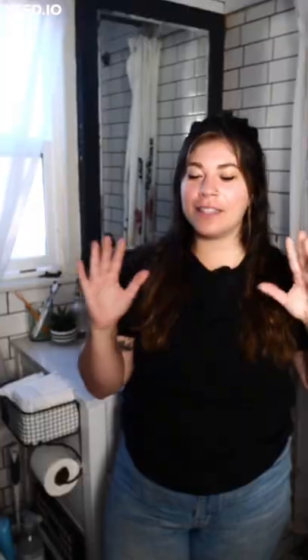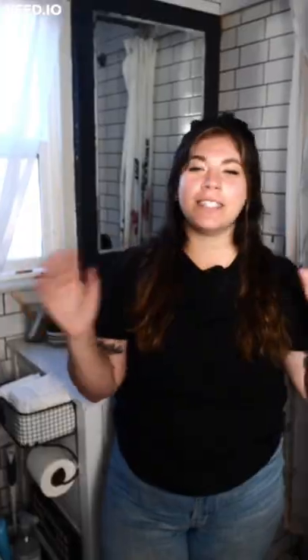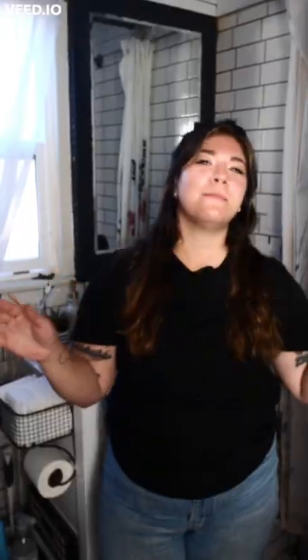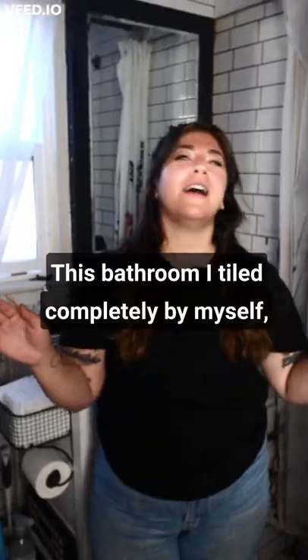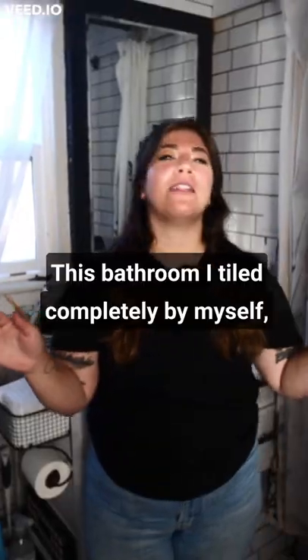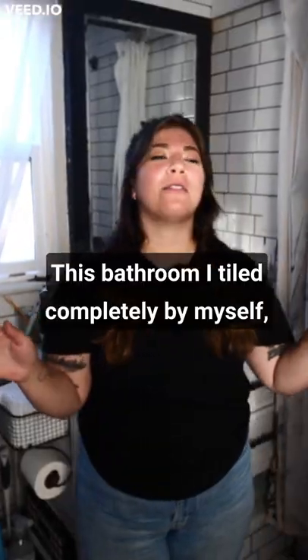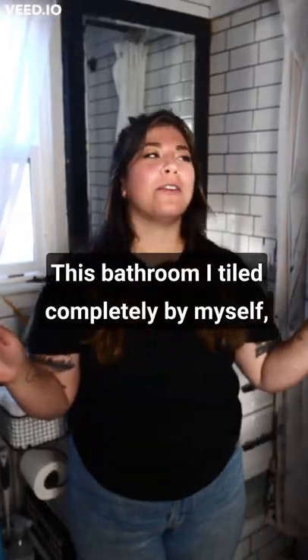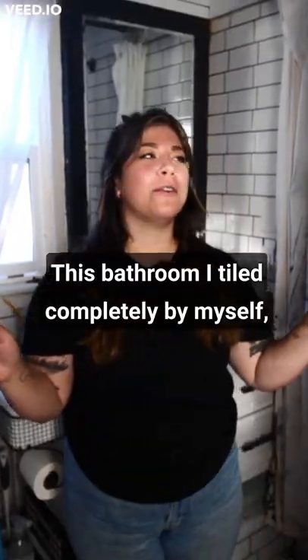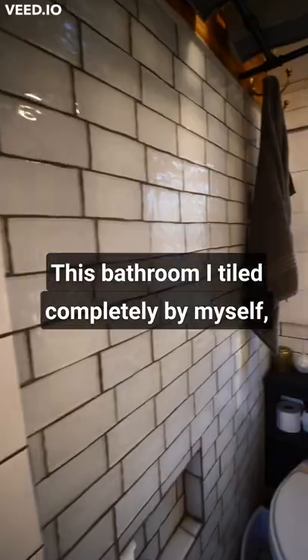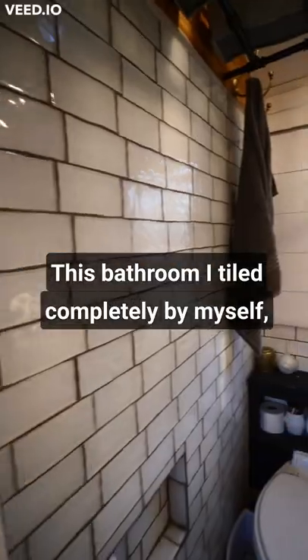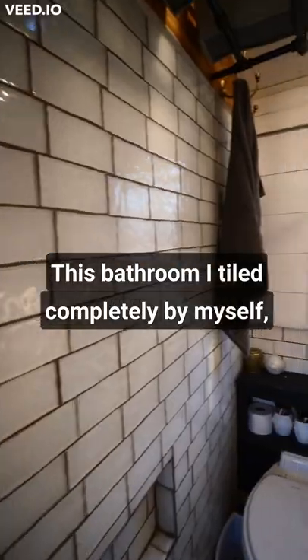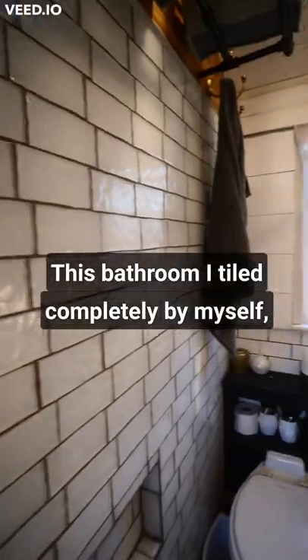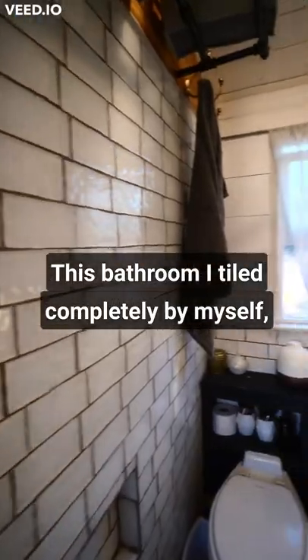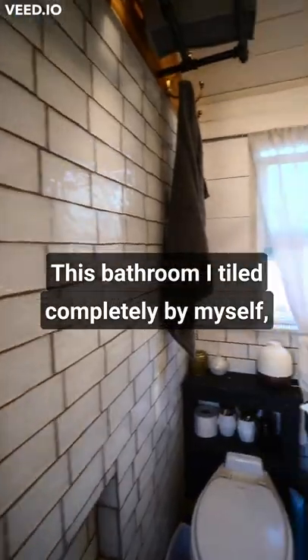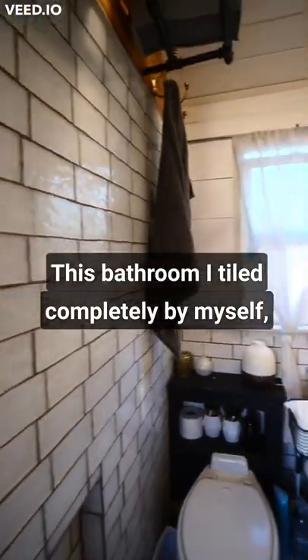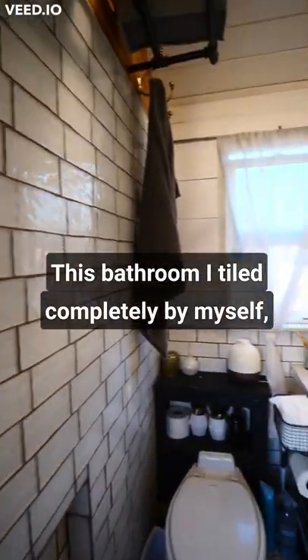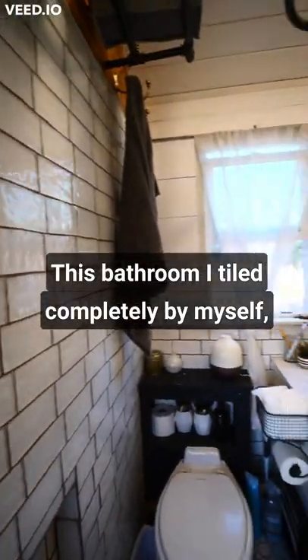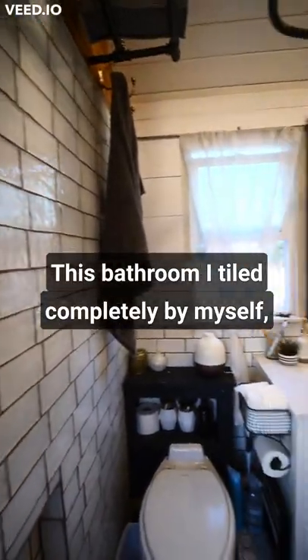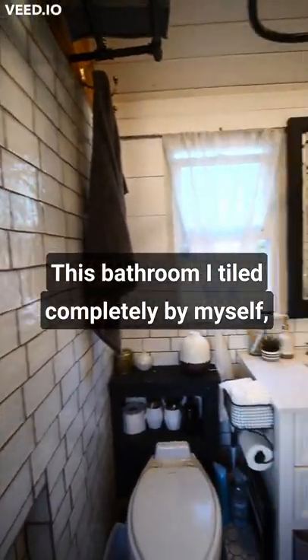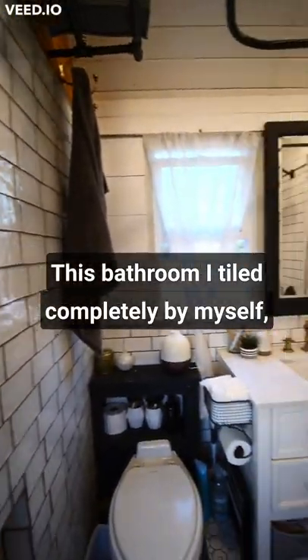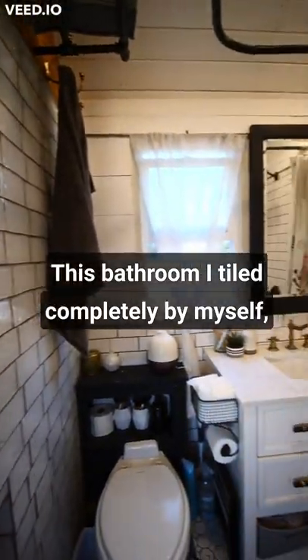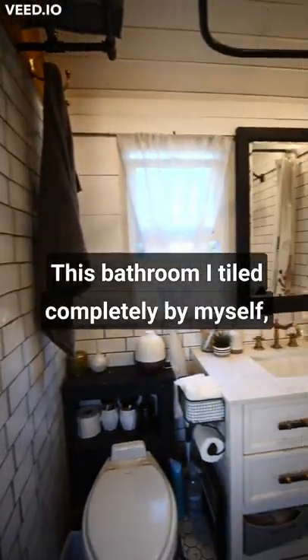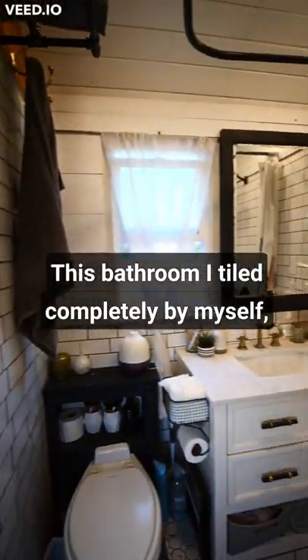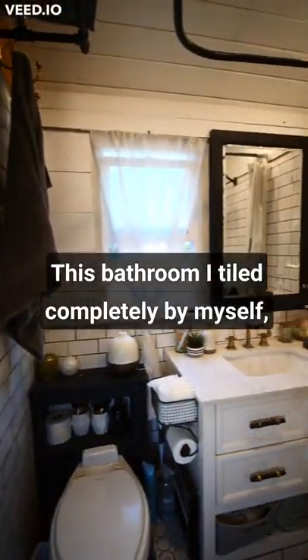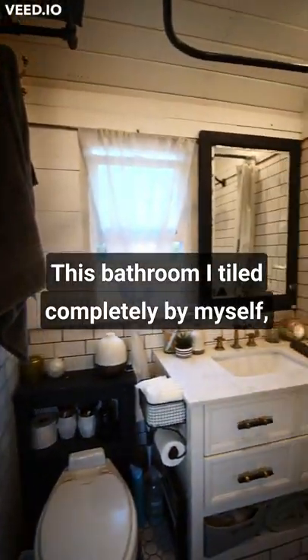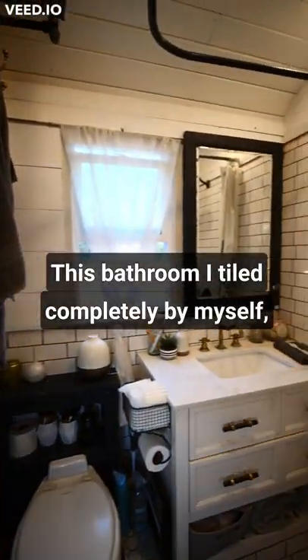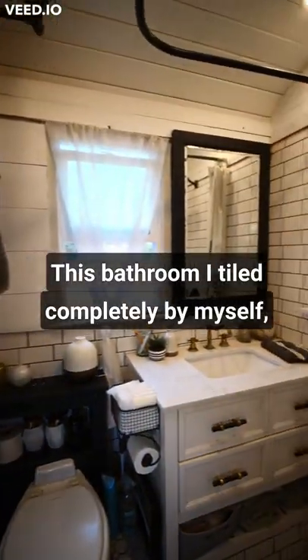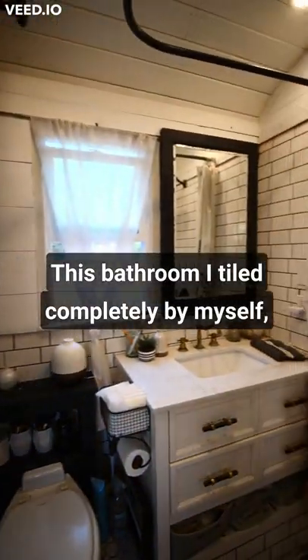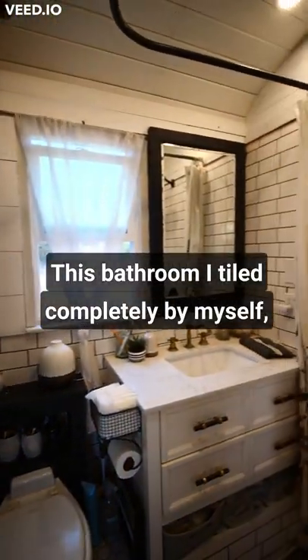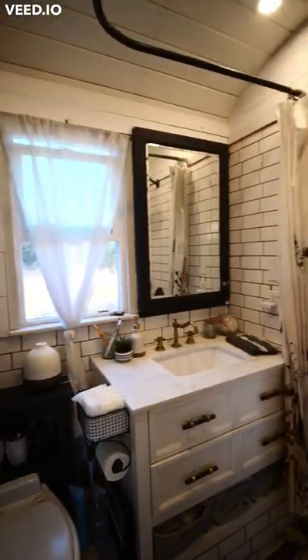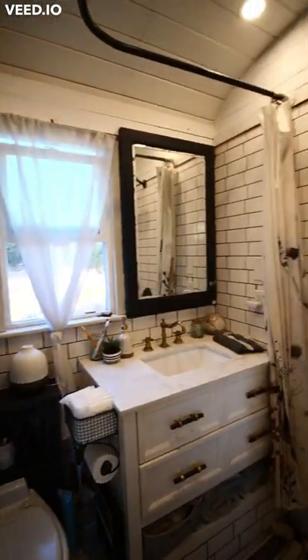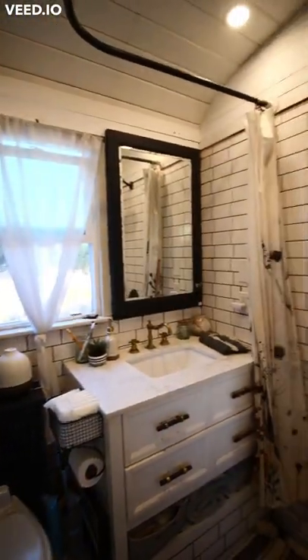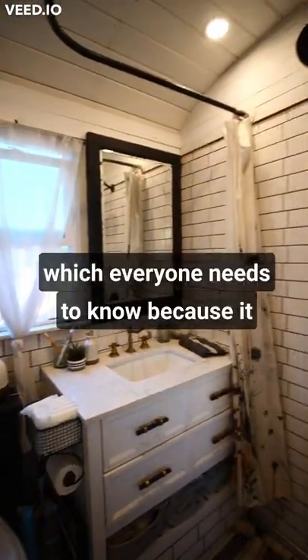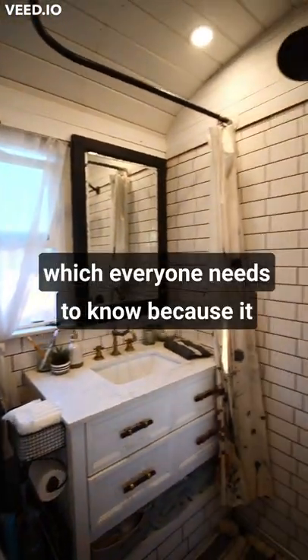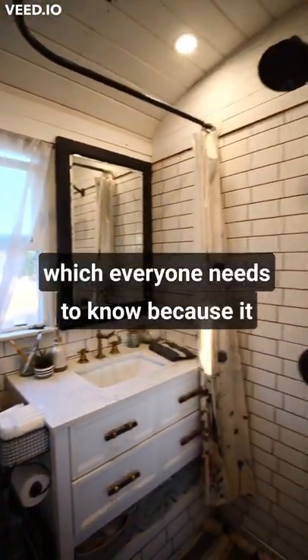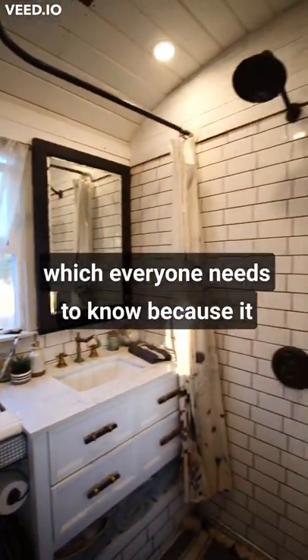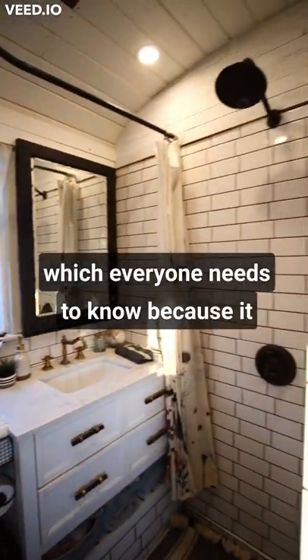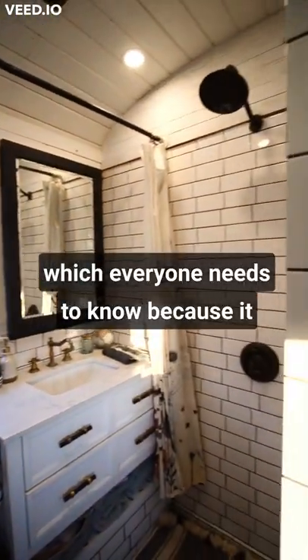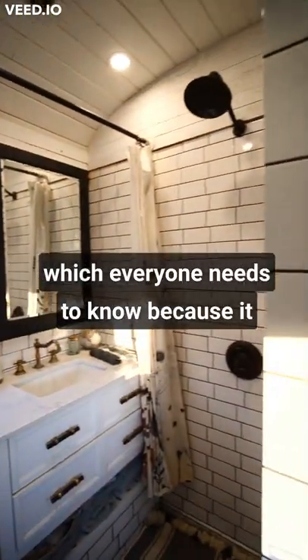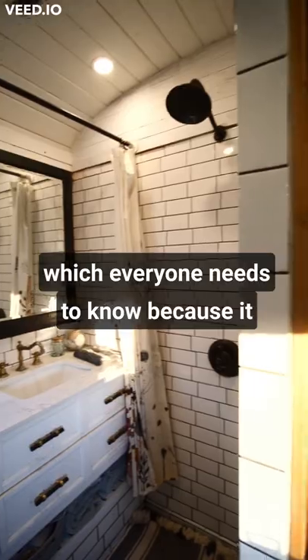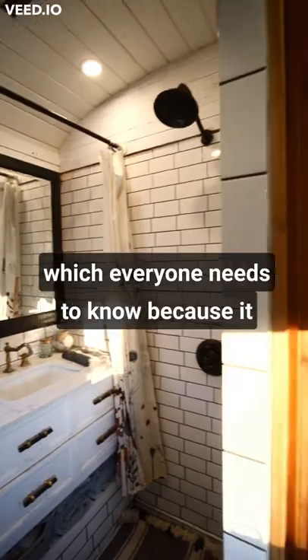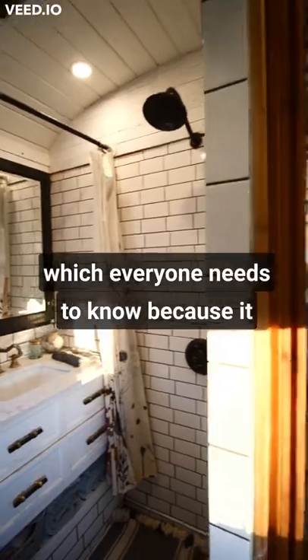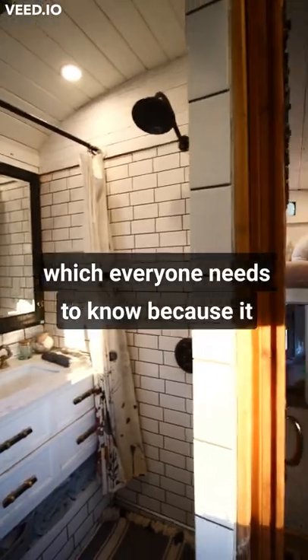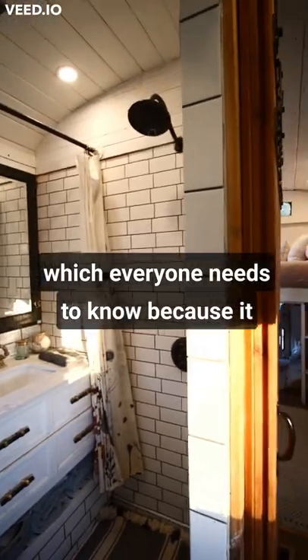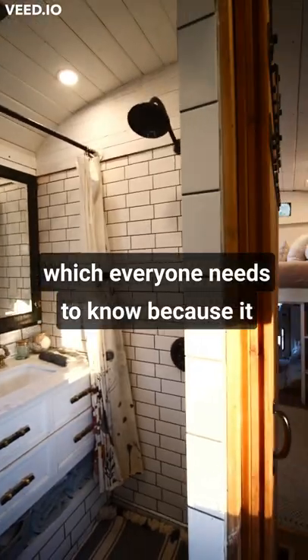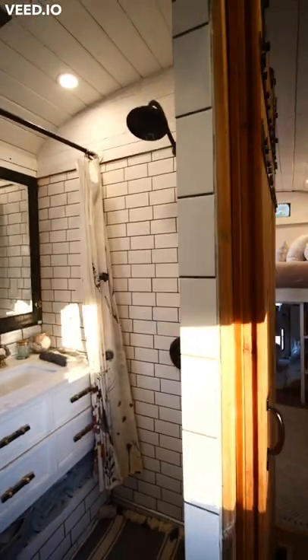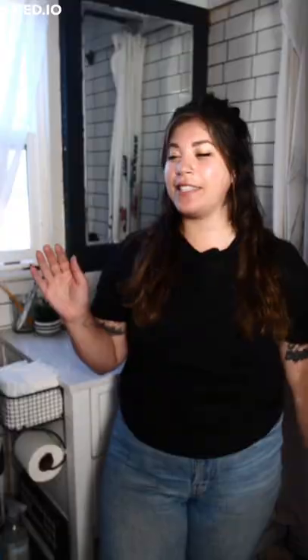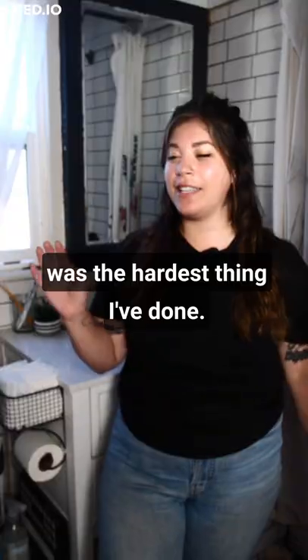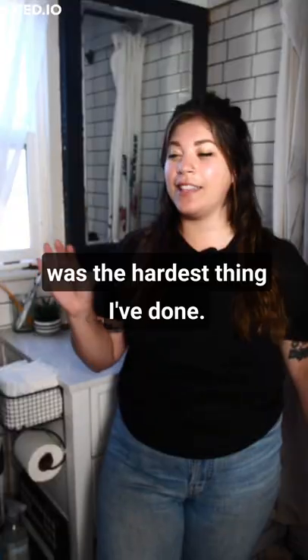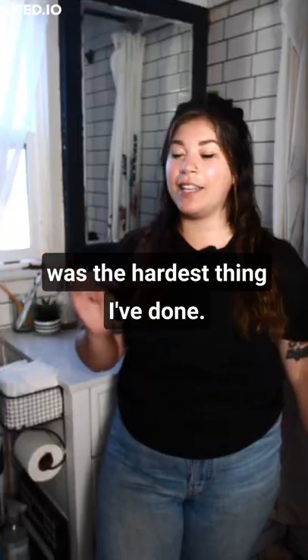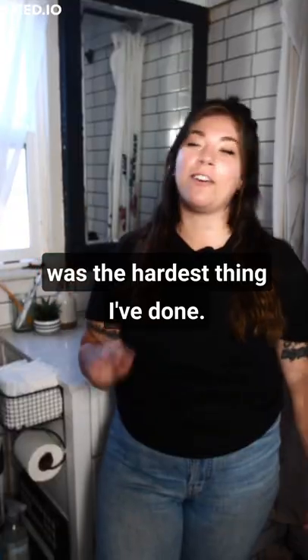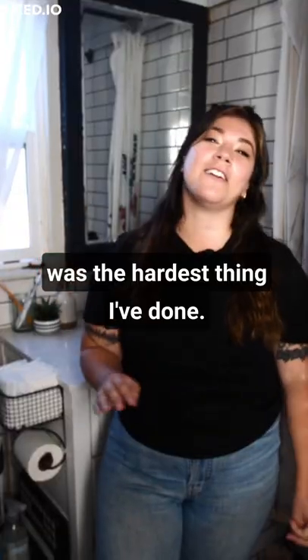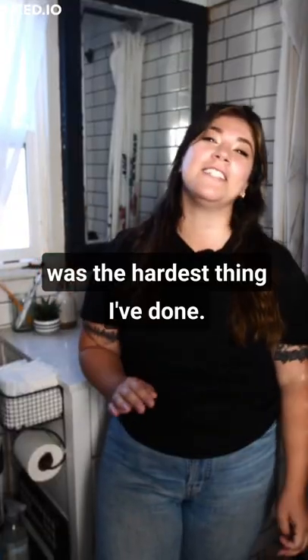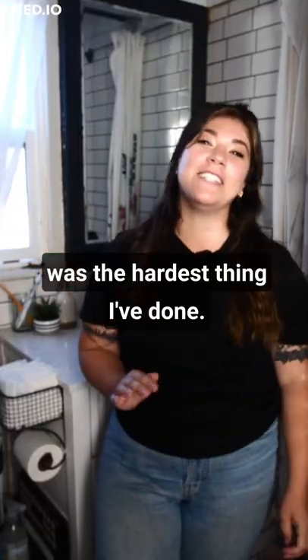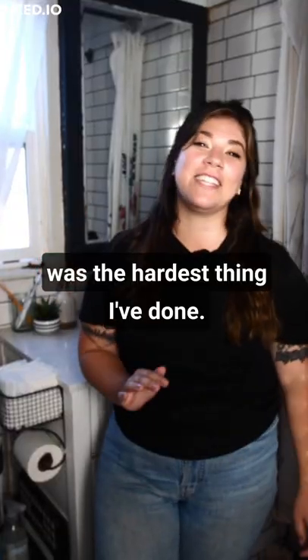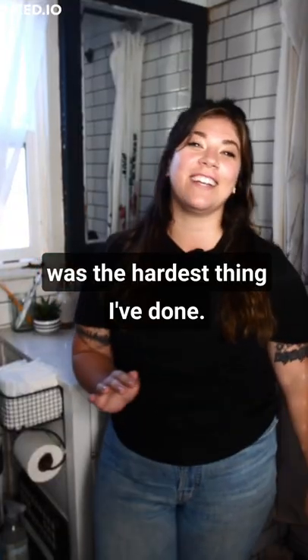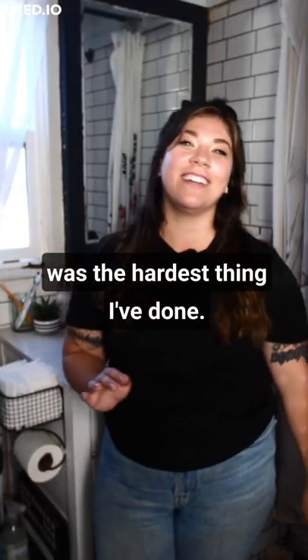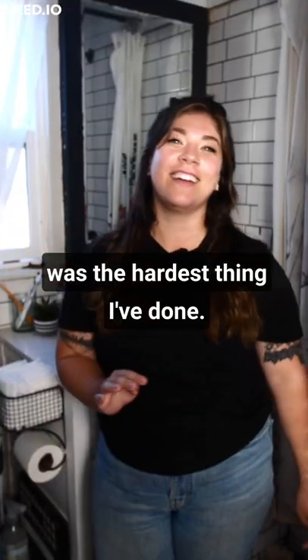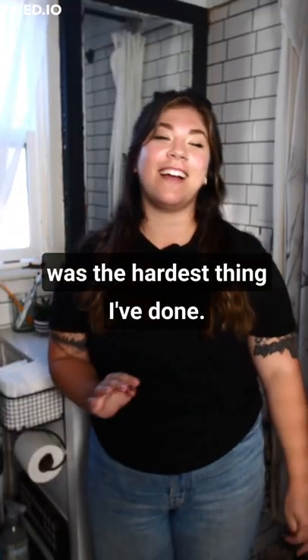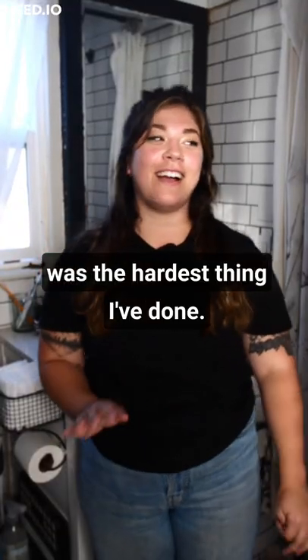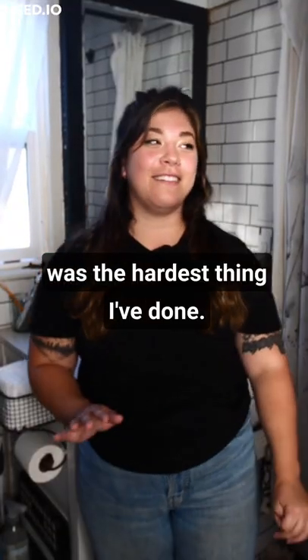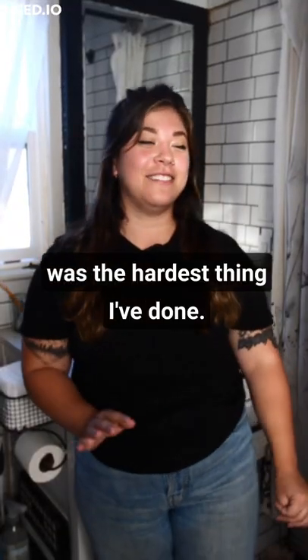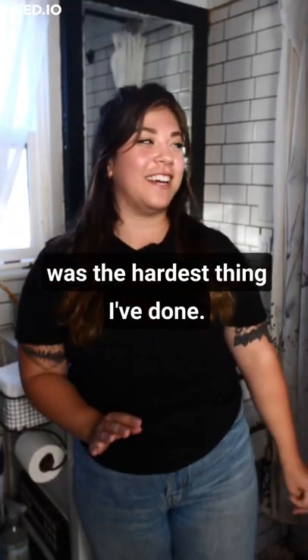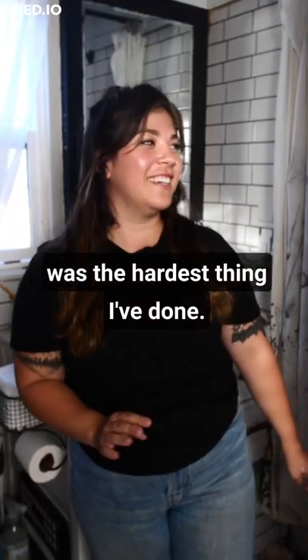This bathroom I tiled completely by myself, which everyone needs to know because it was the hardest thing I've done.